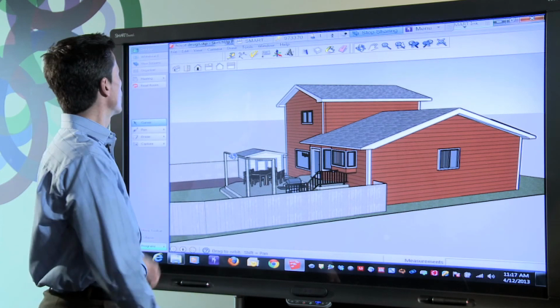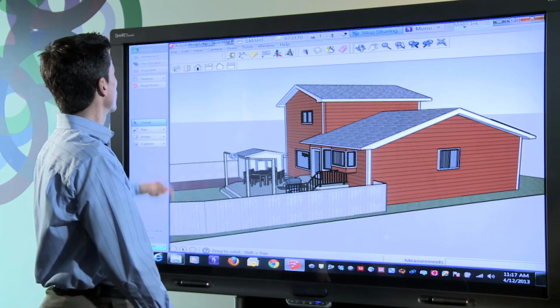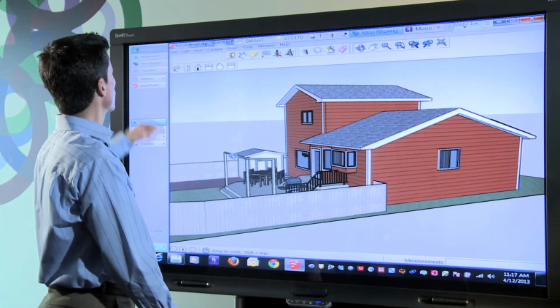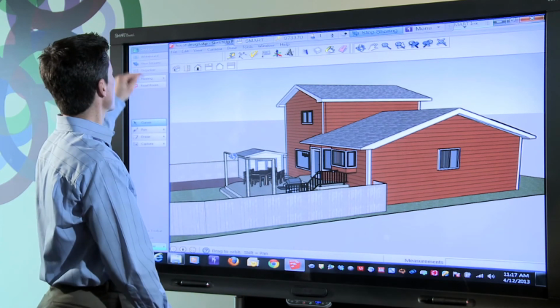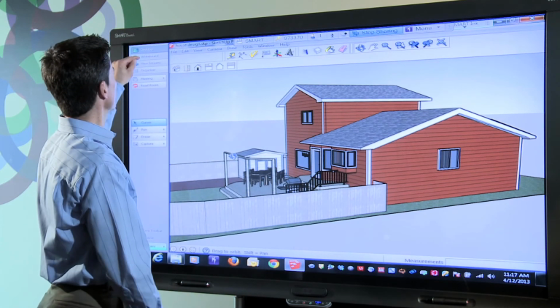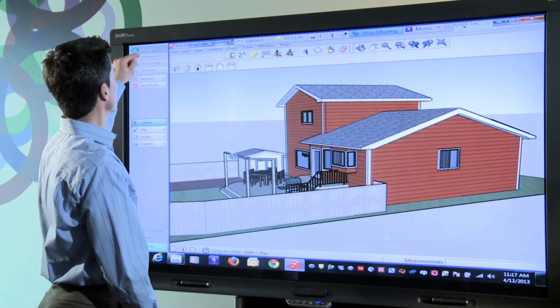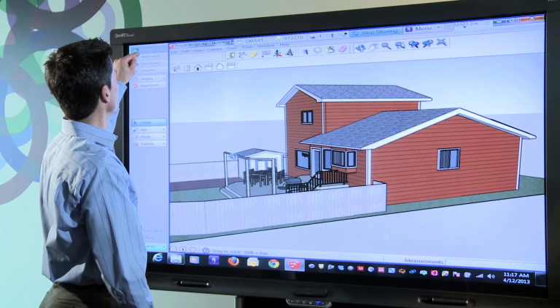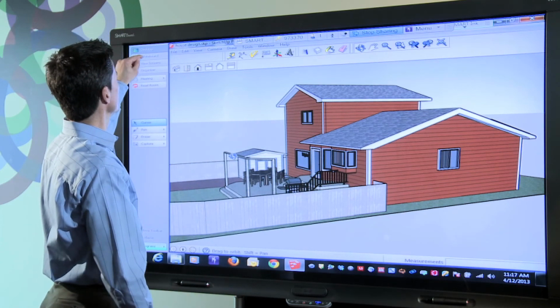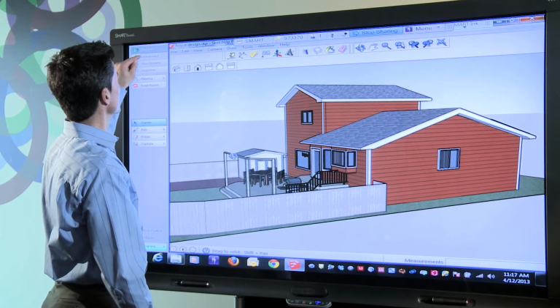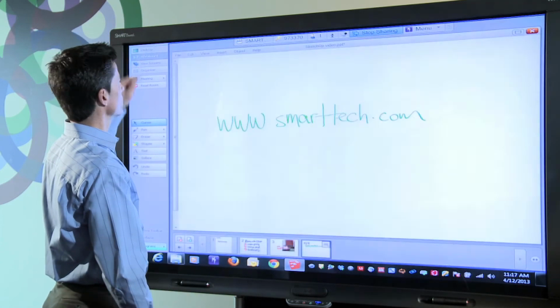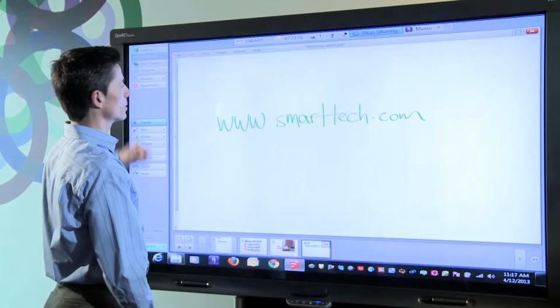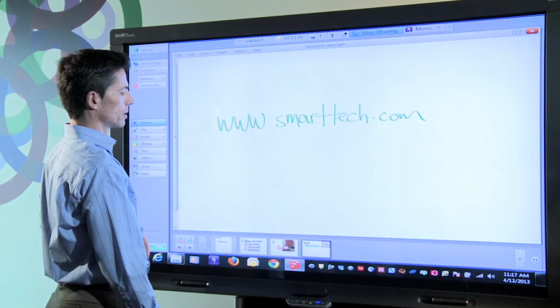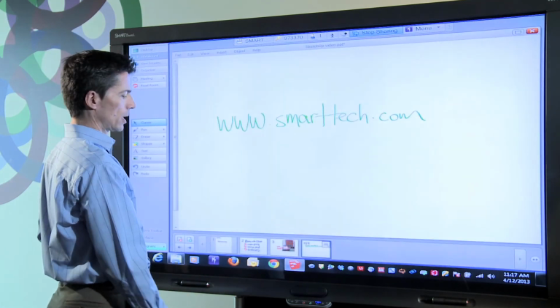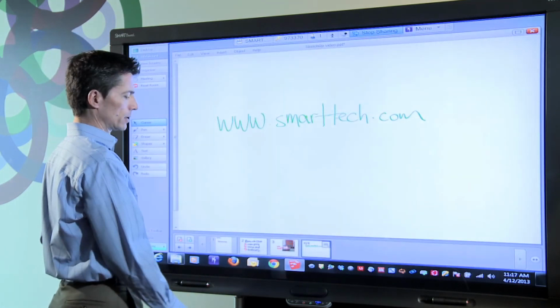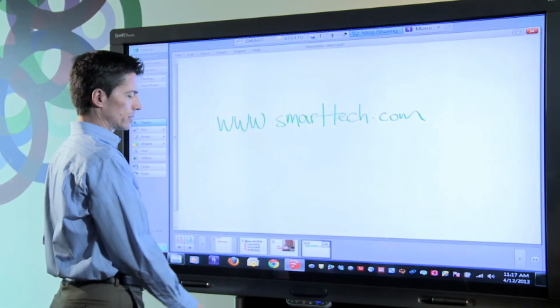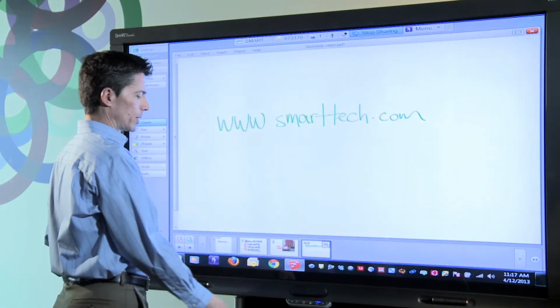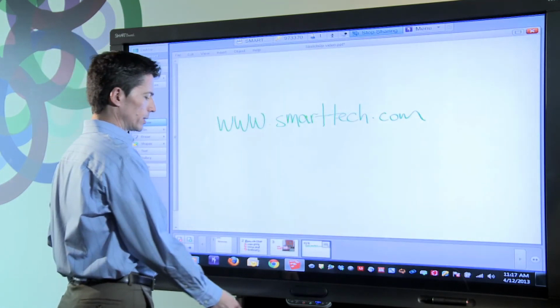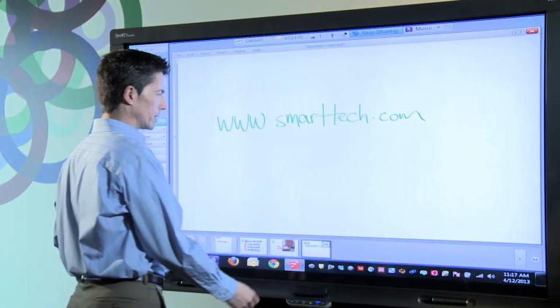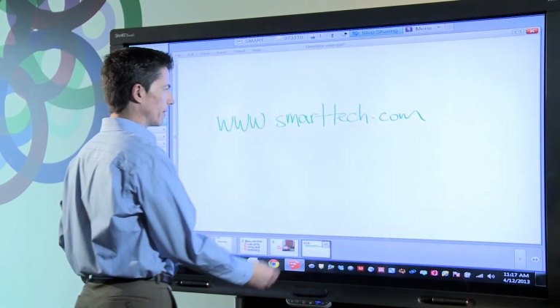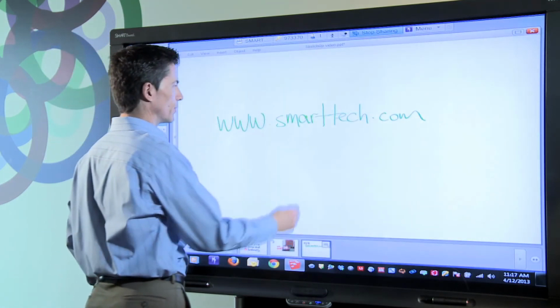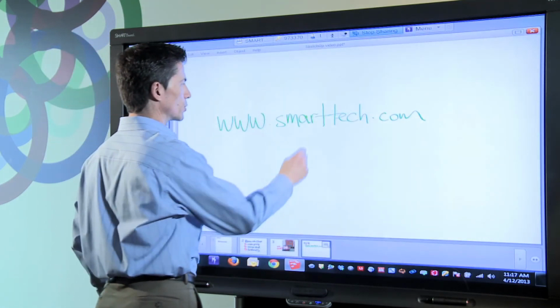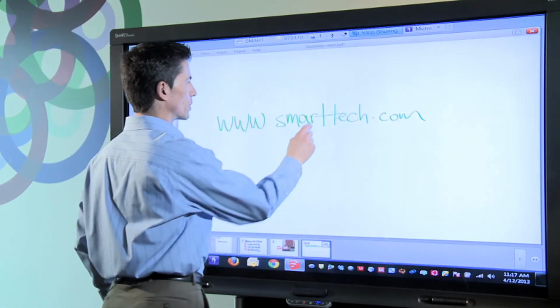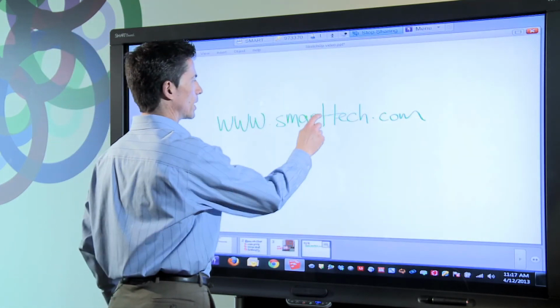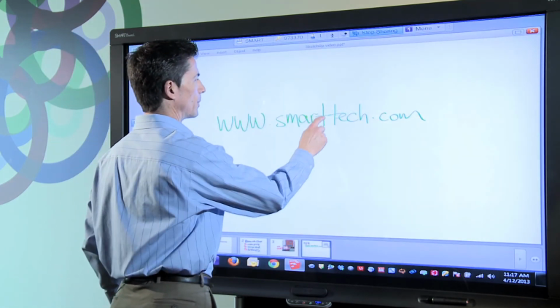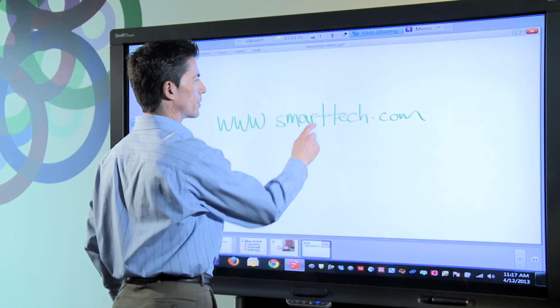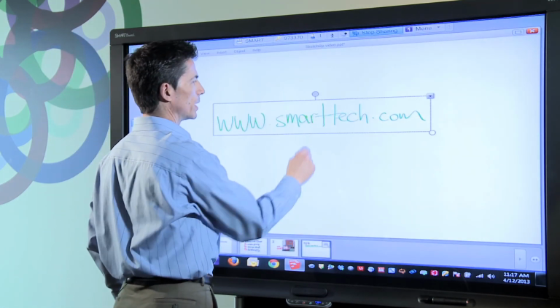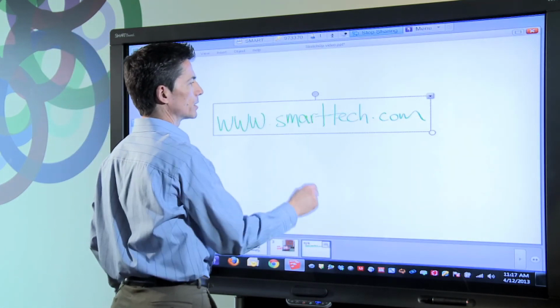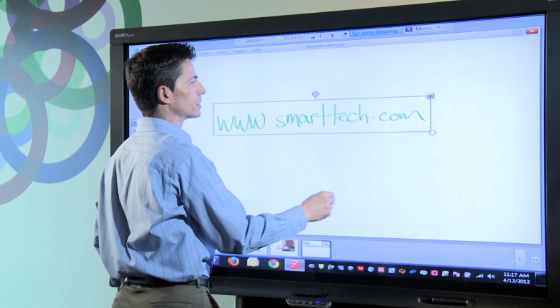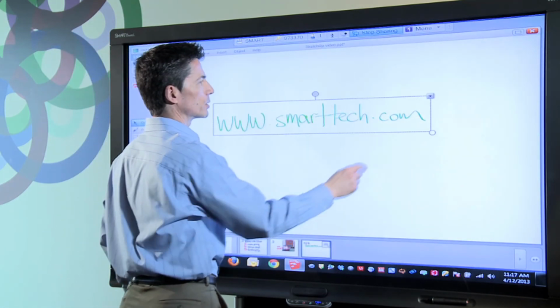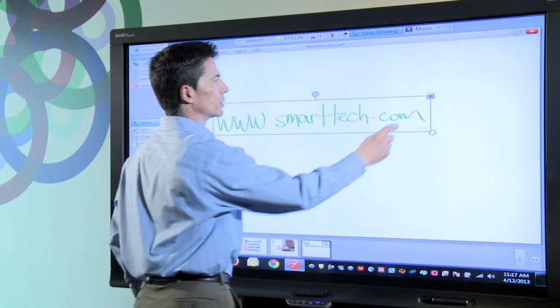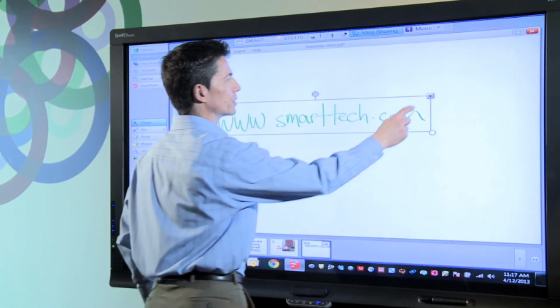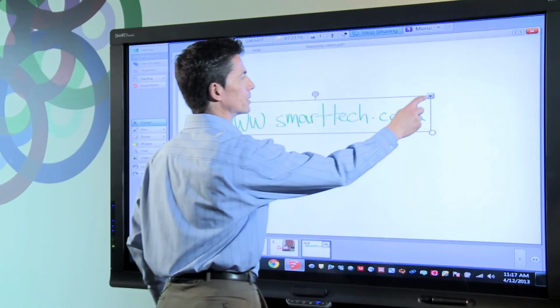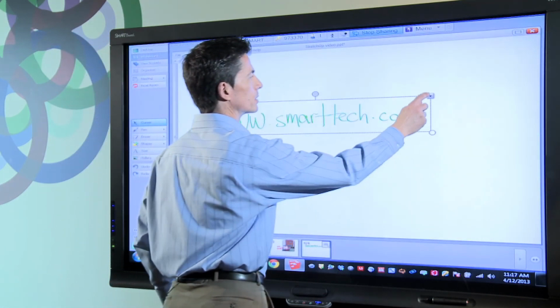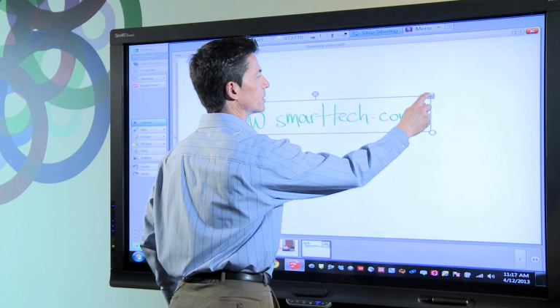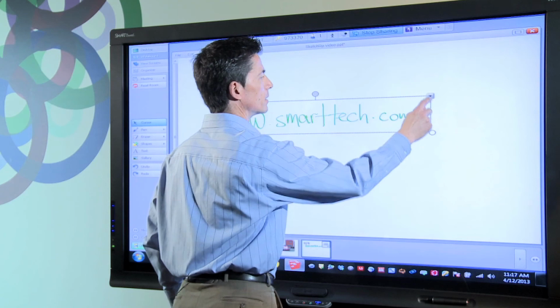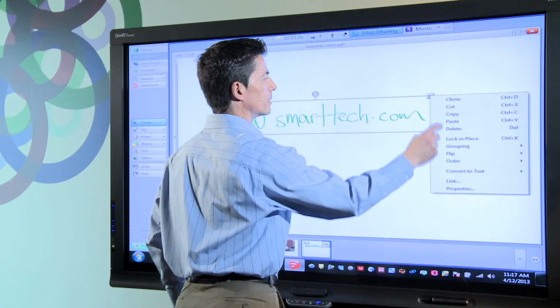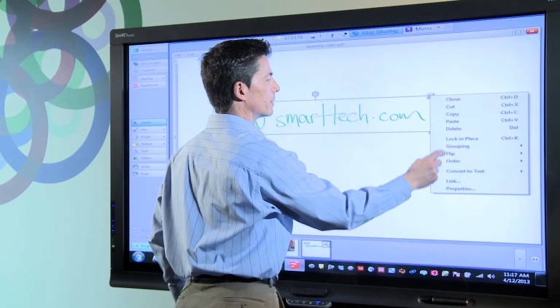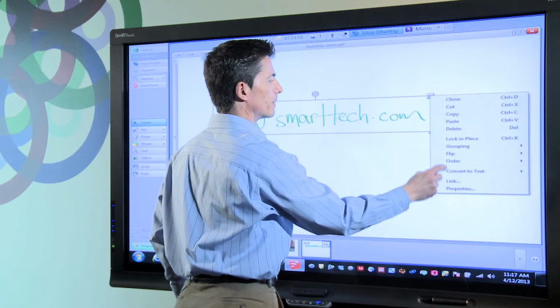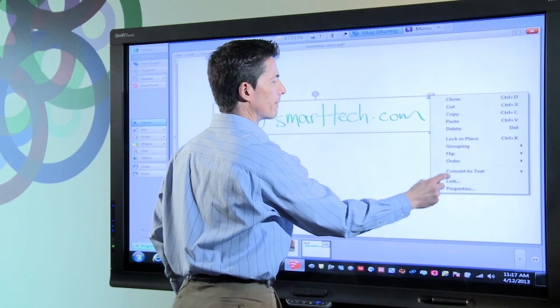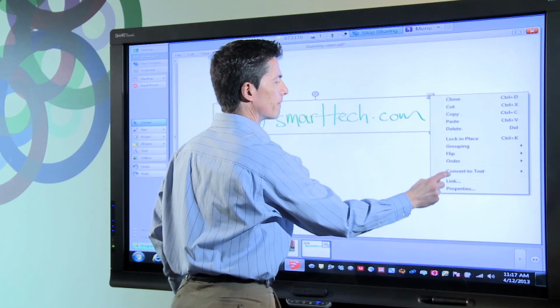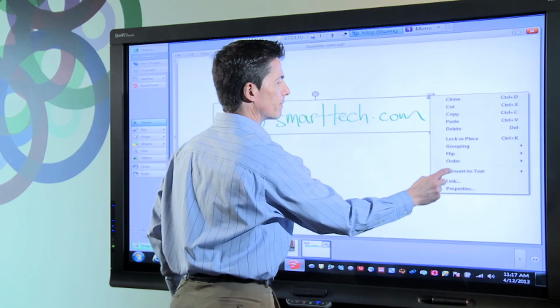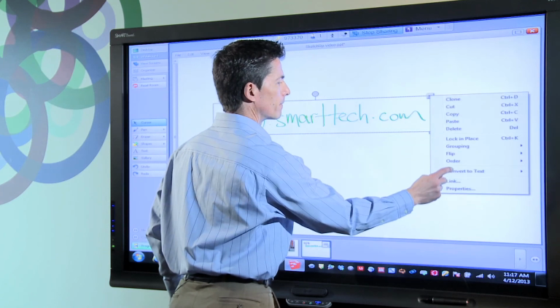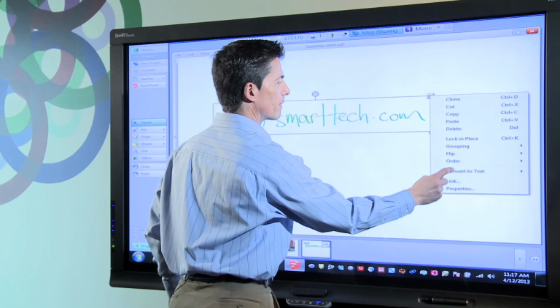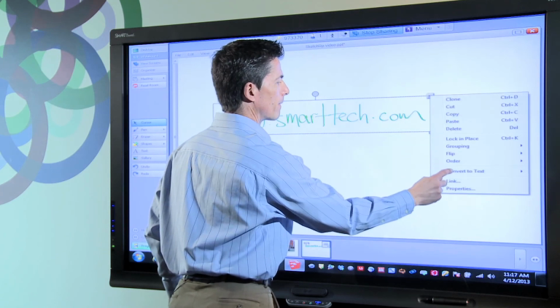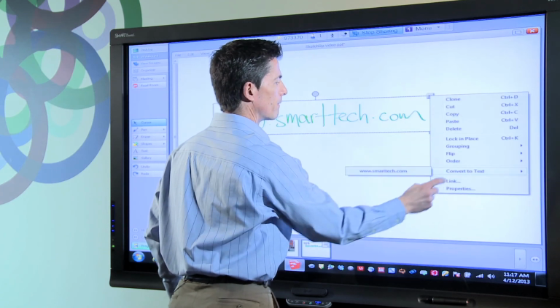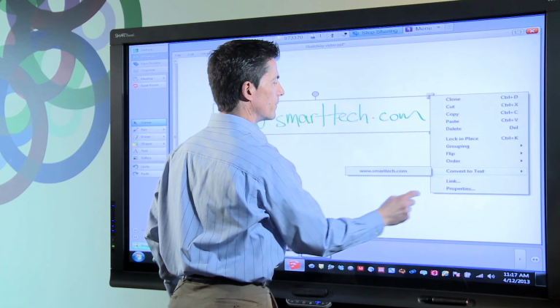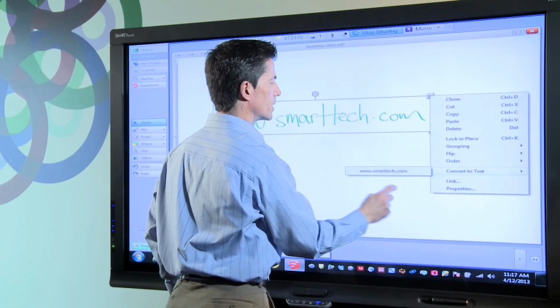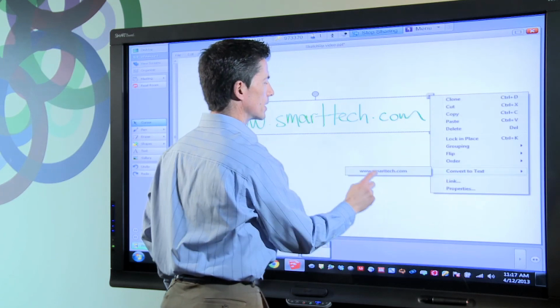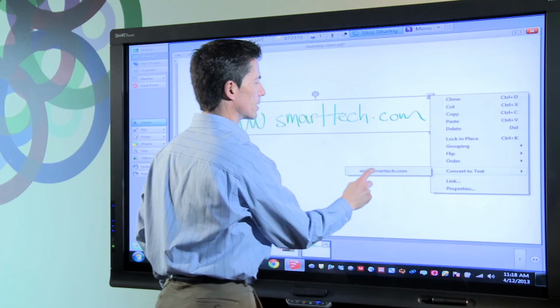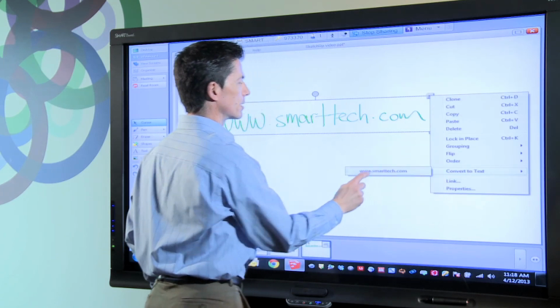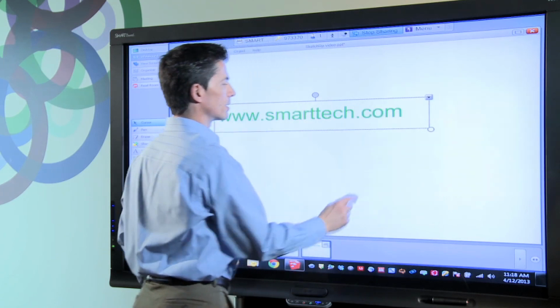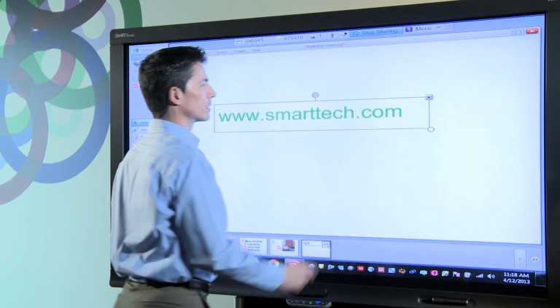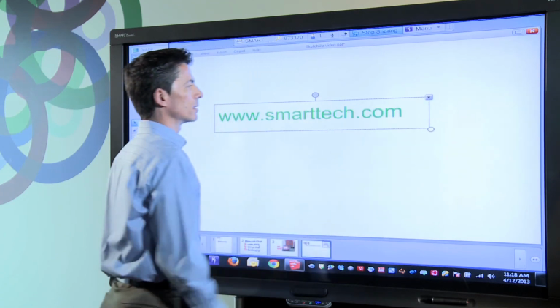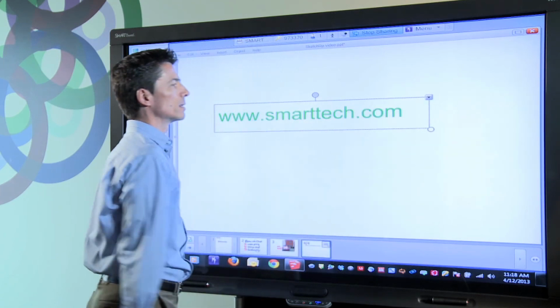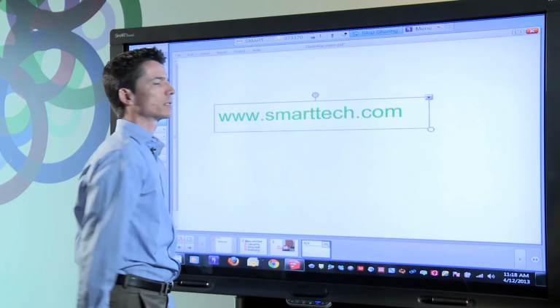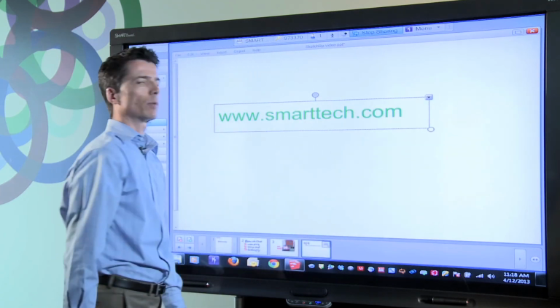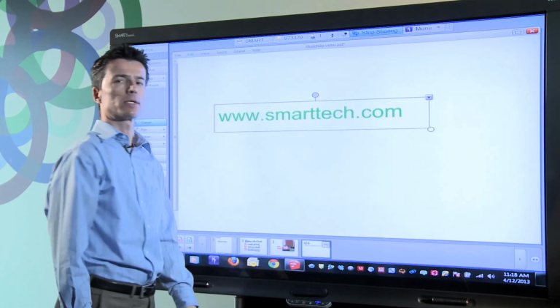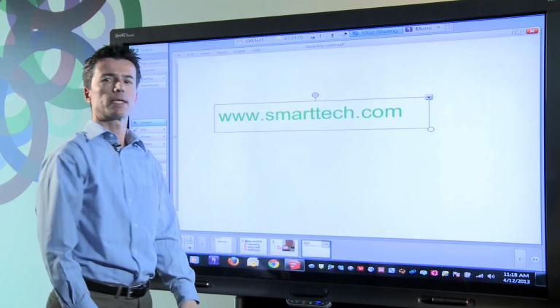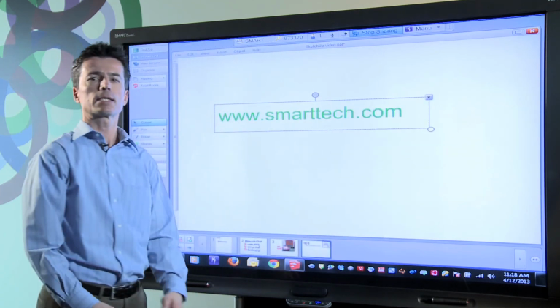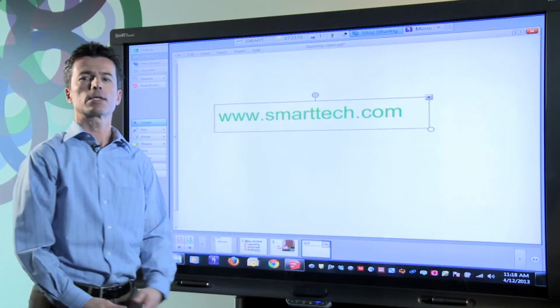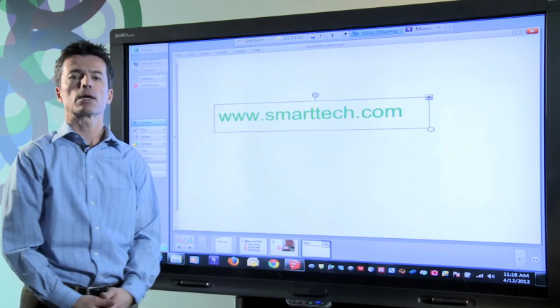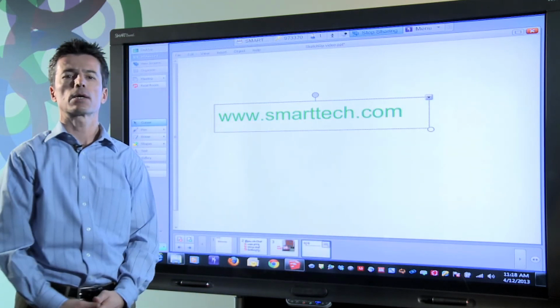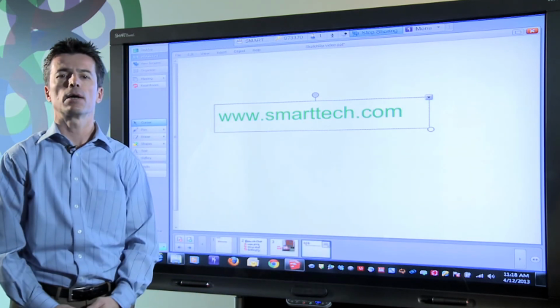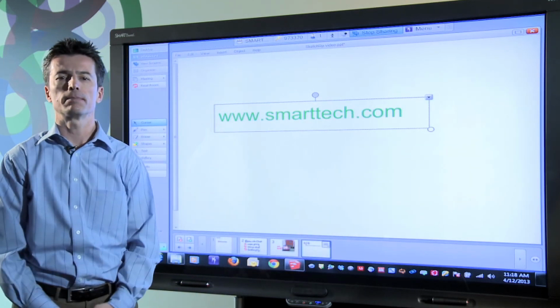For more information on Smart's visual collaboration solutions, visit smarttech.com.